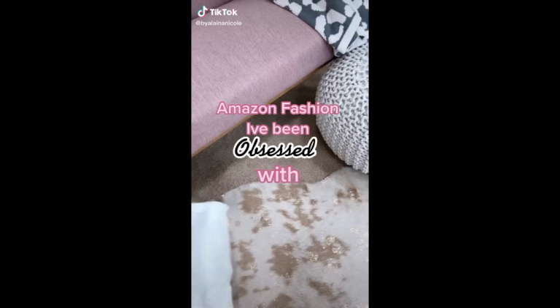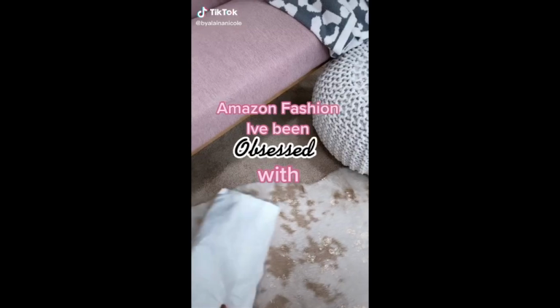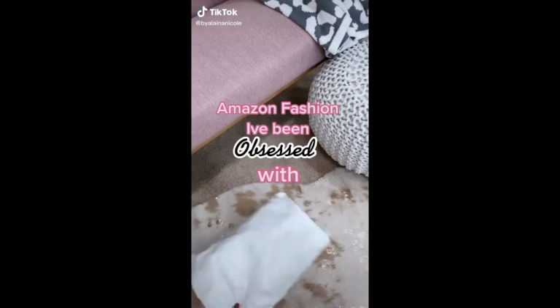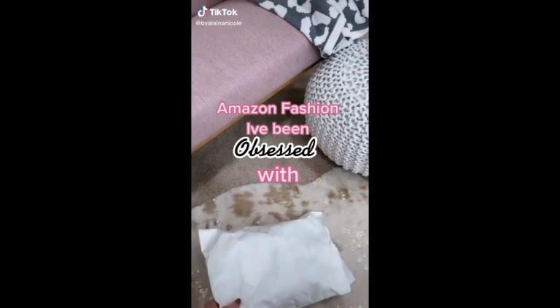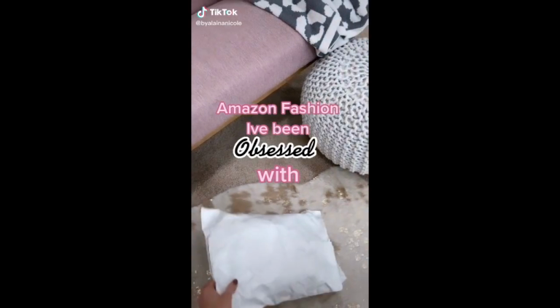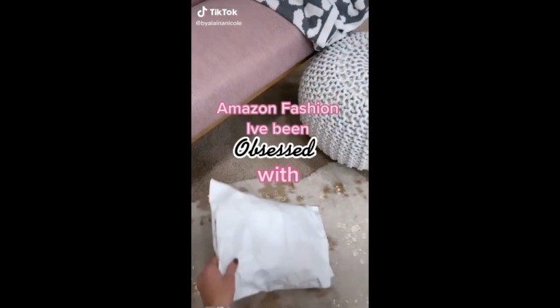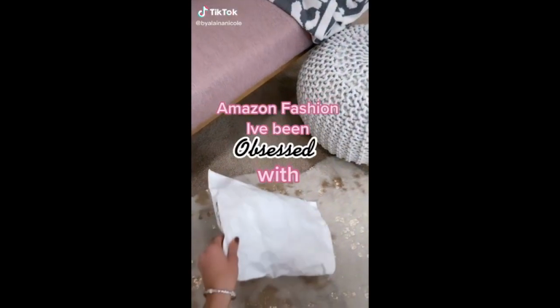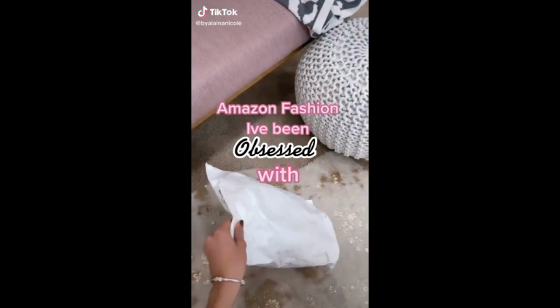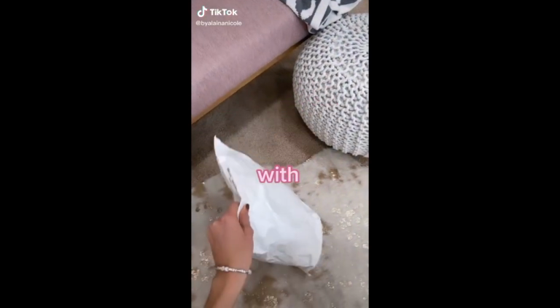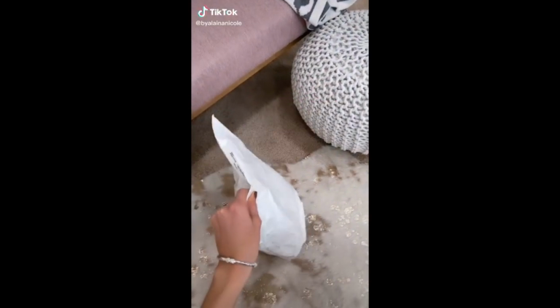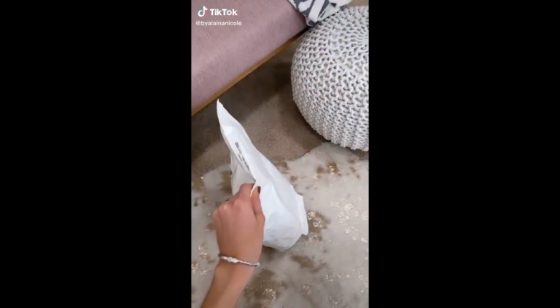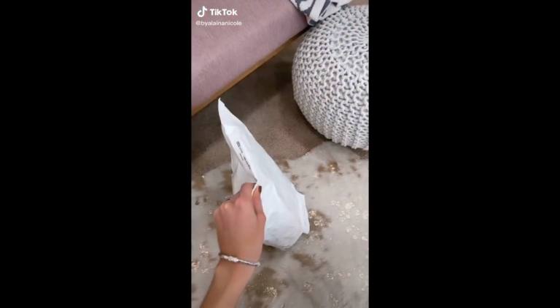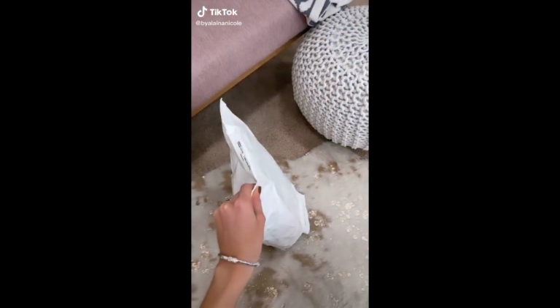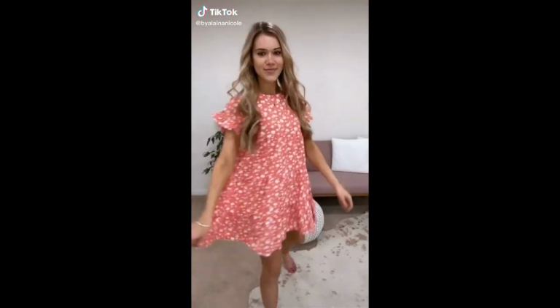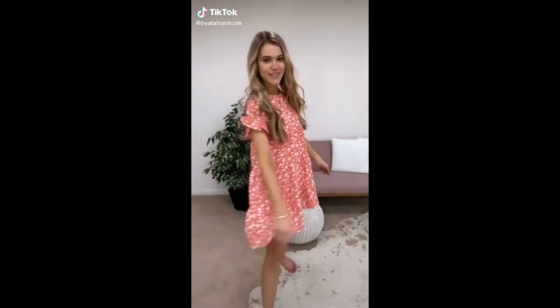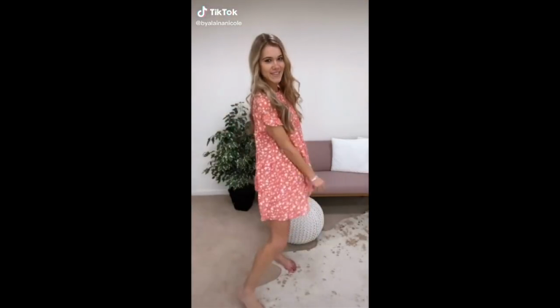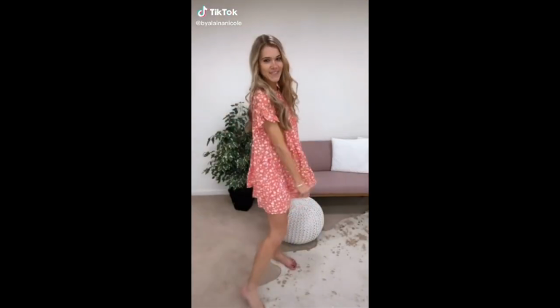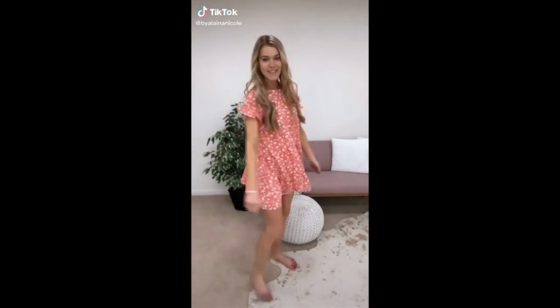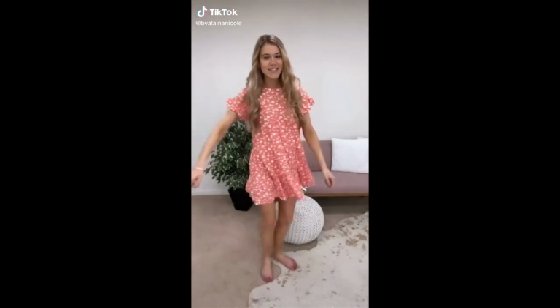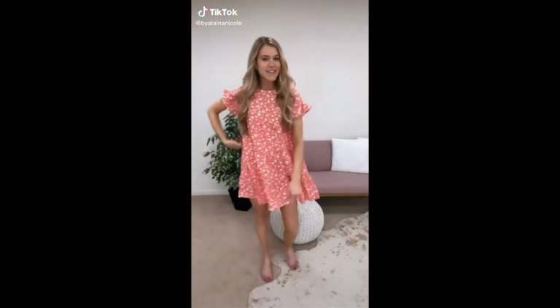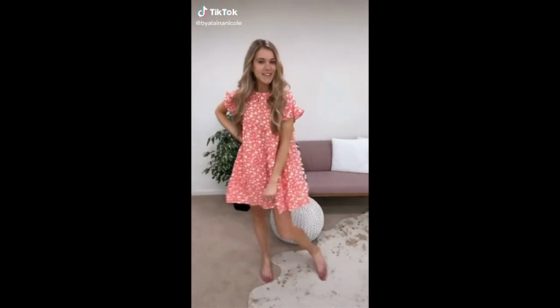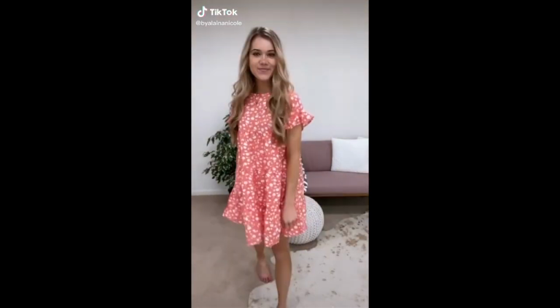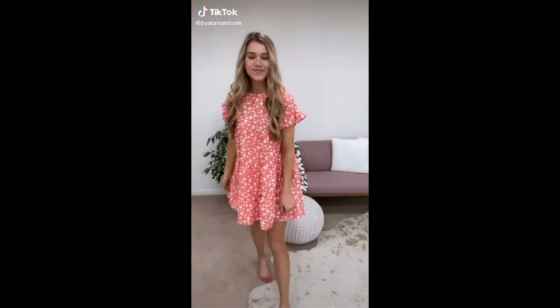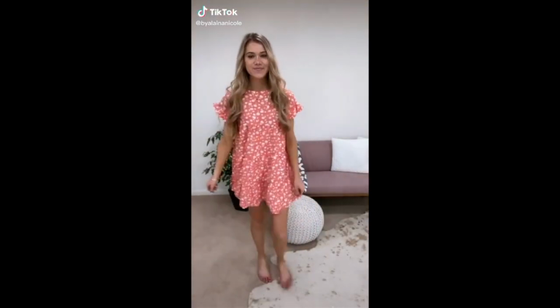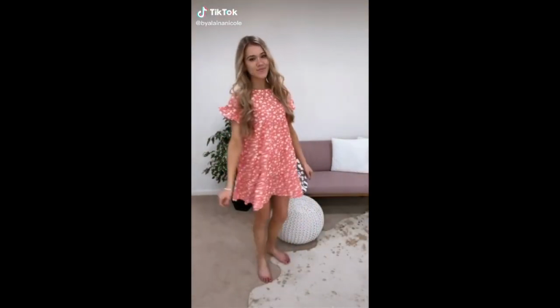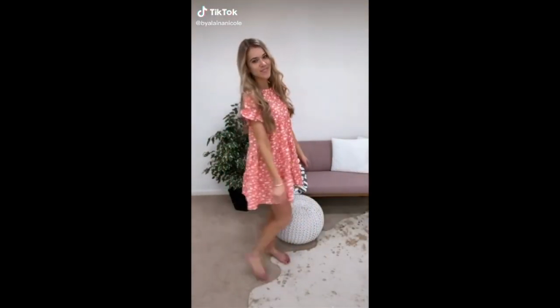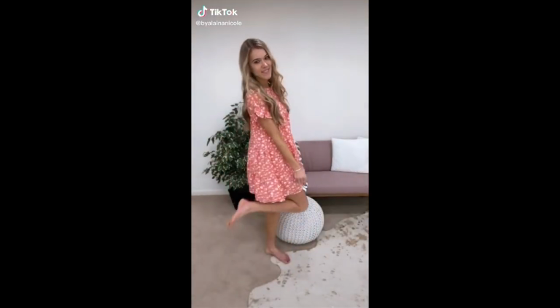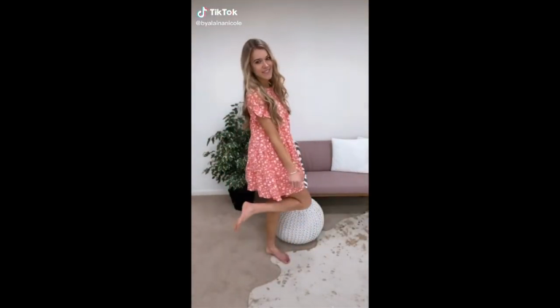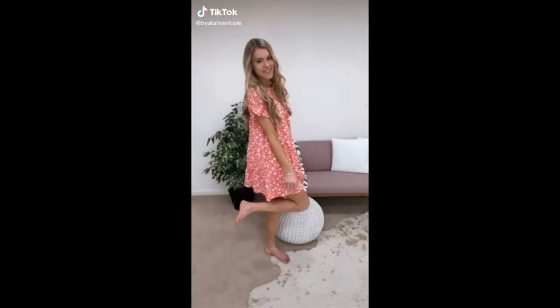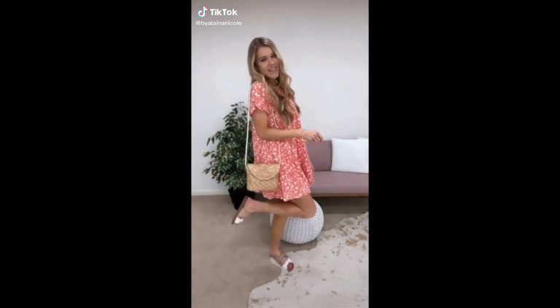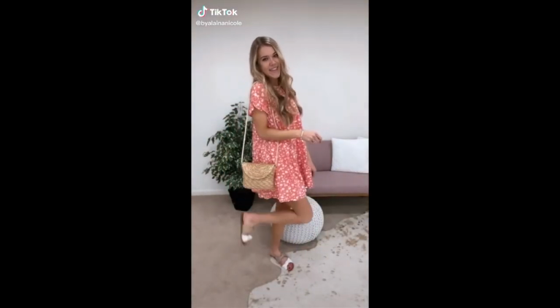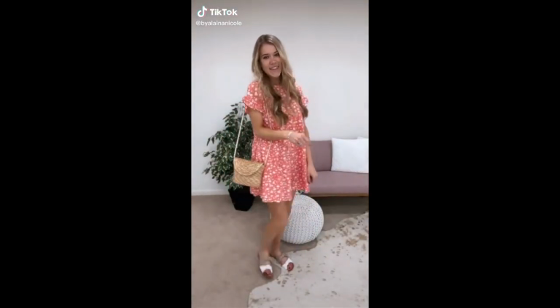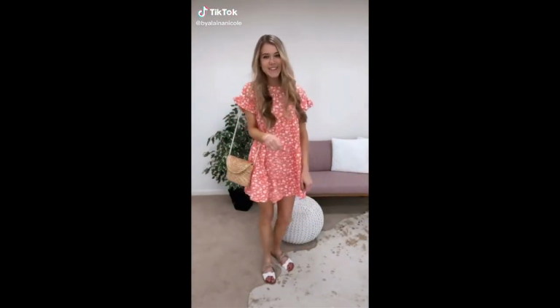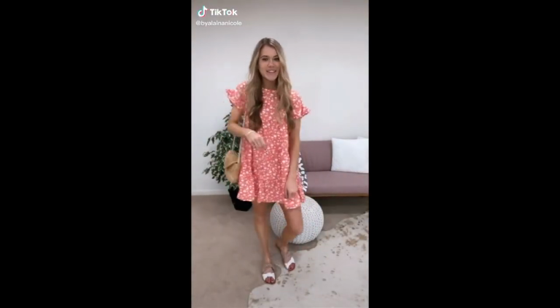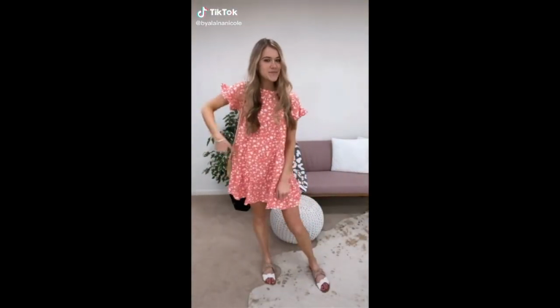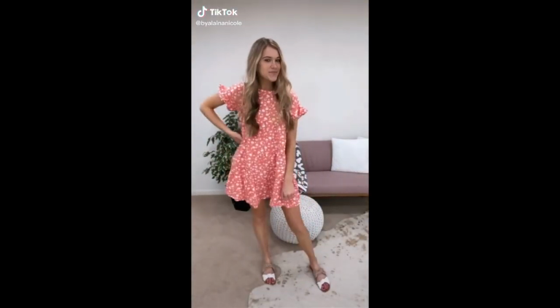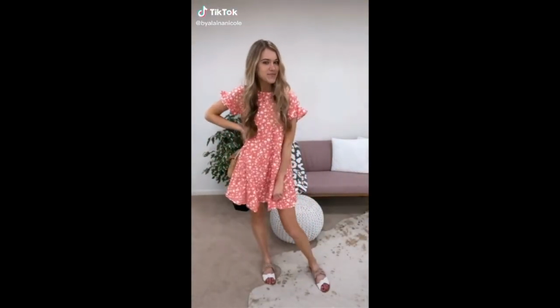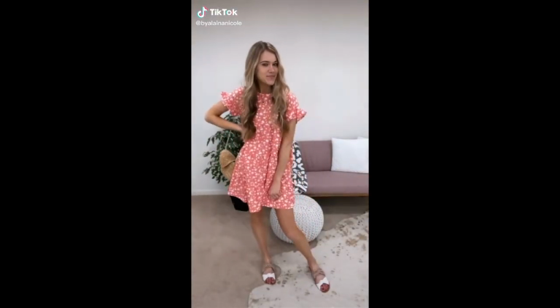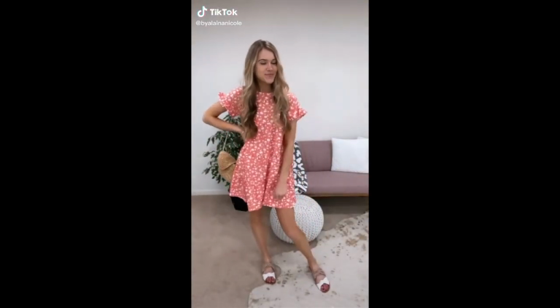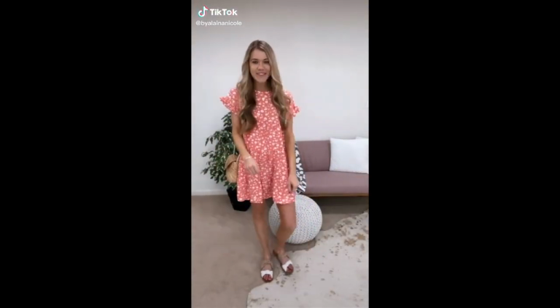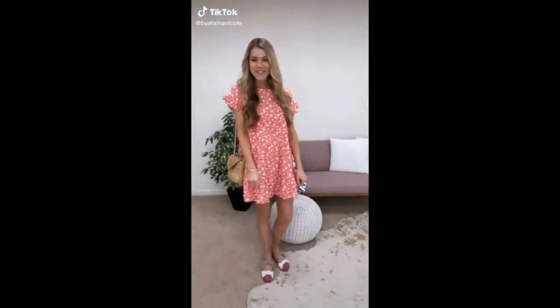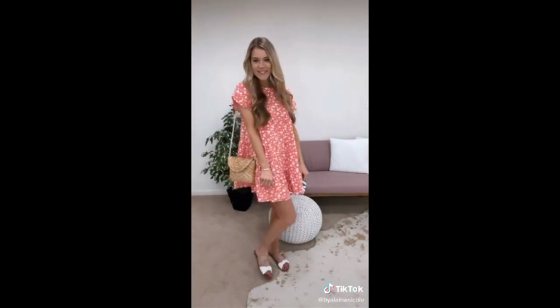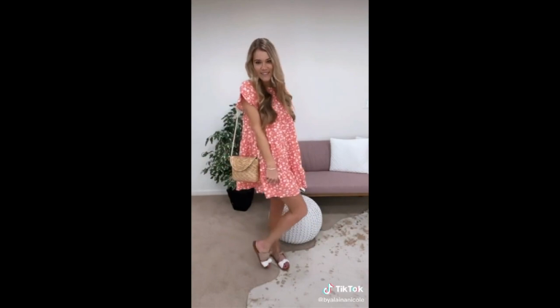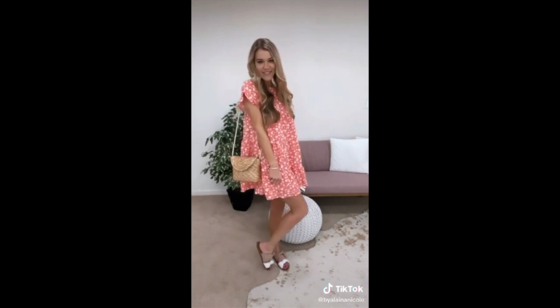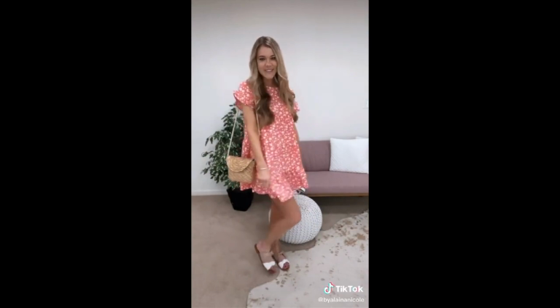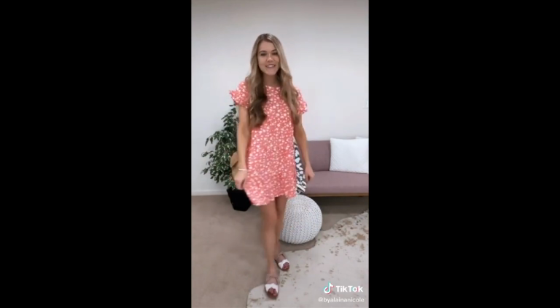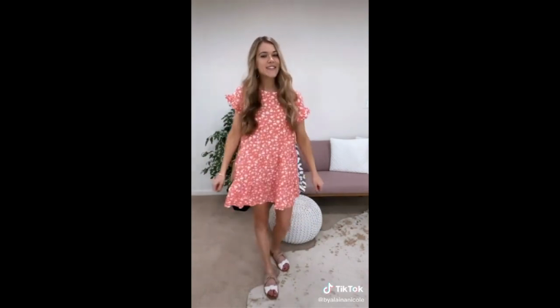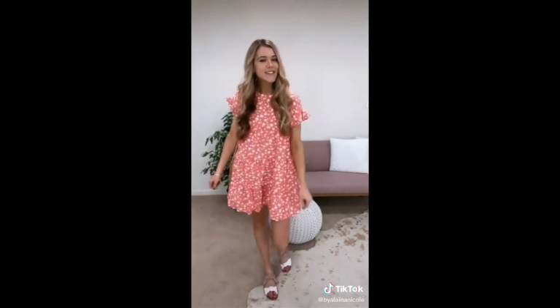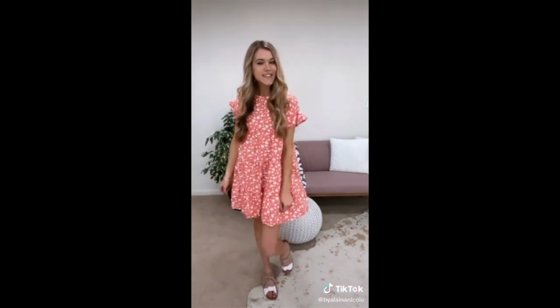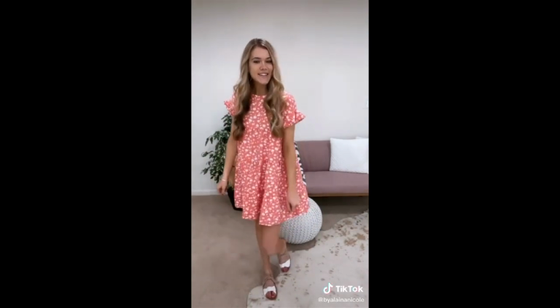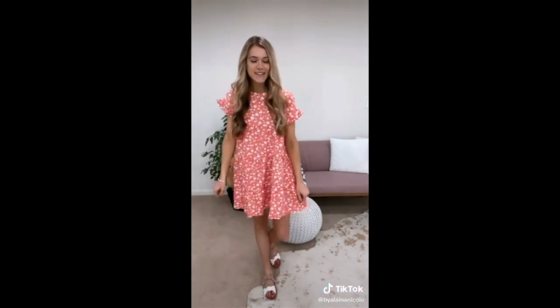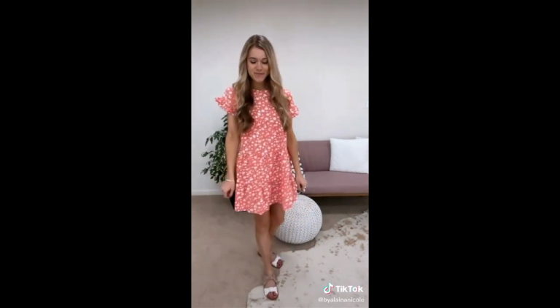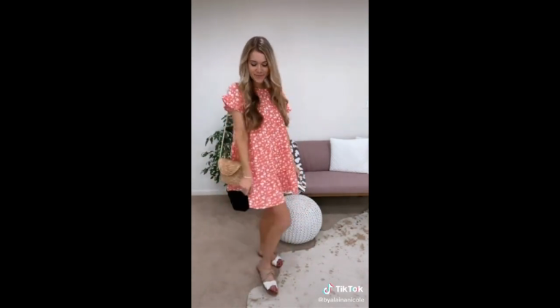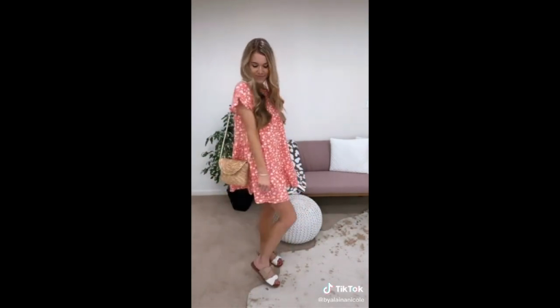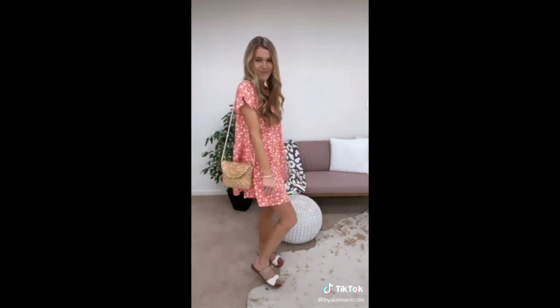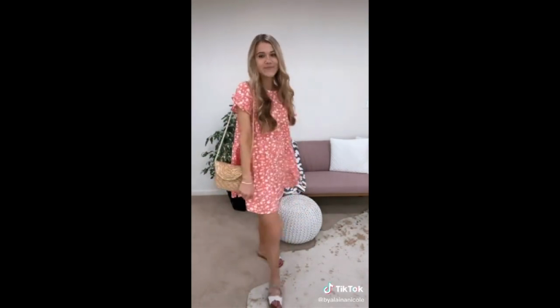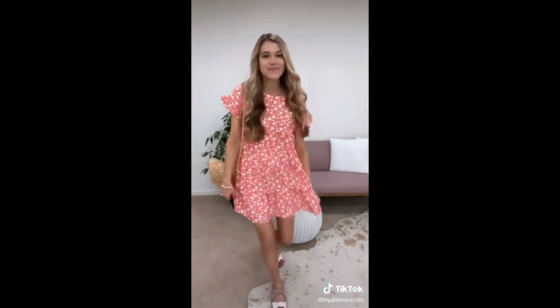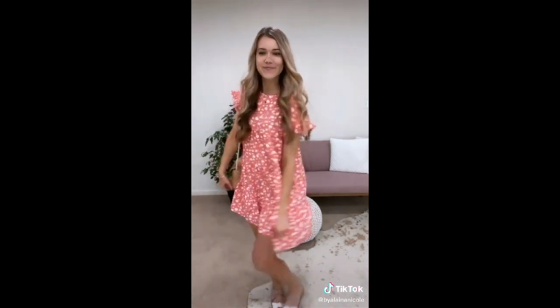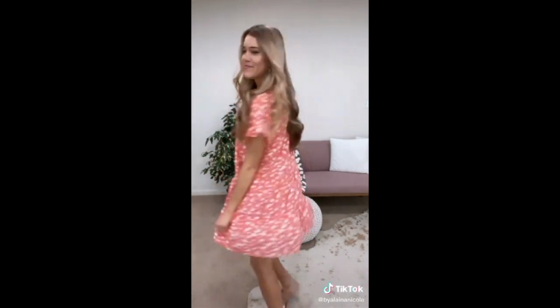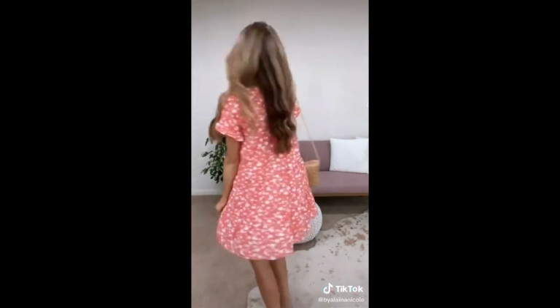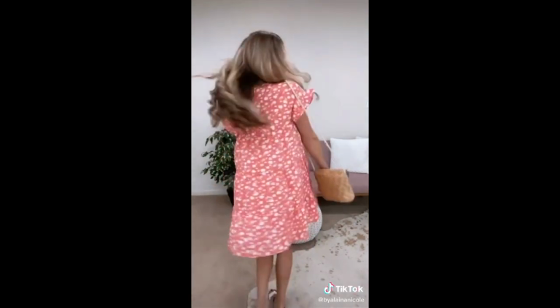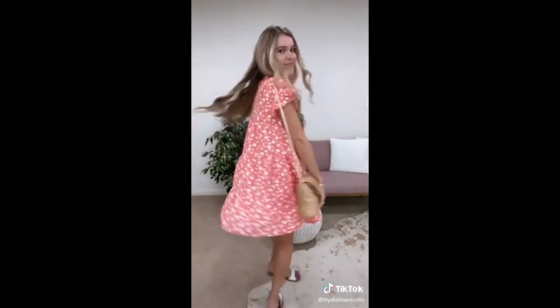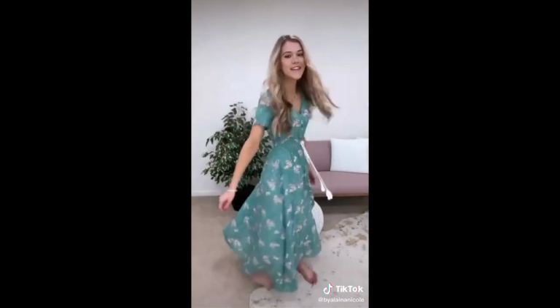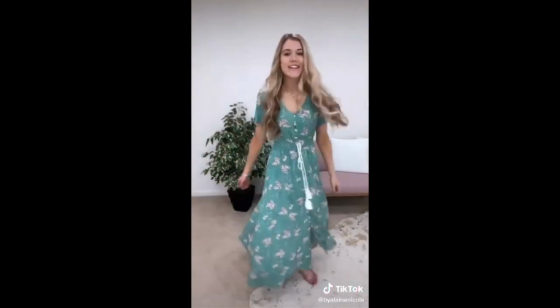Amazon fashion finds I've been obsessed with. This ruffle floral baby doll dress is $18, comes in so many colors, and runs true to size.